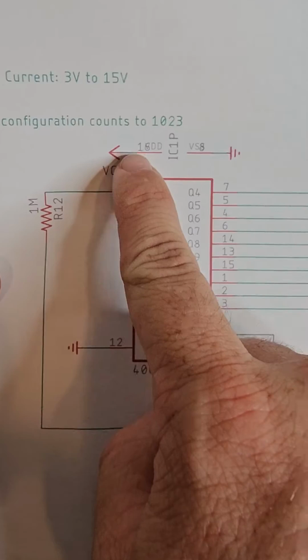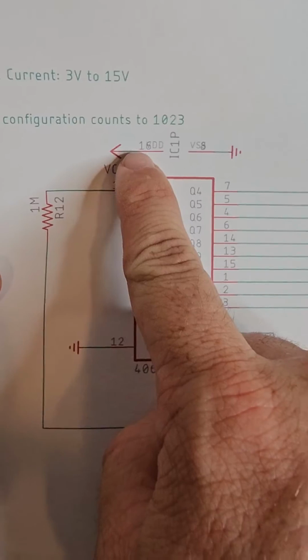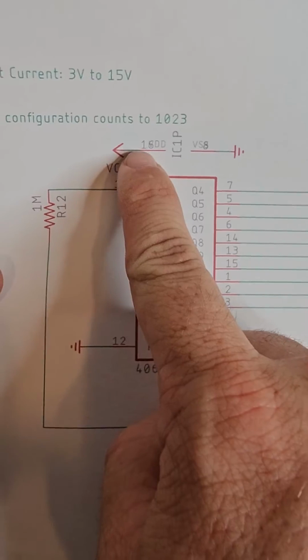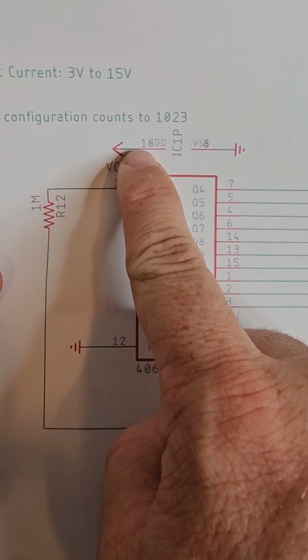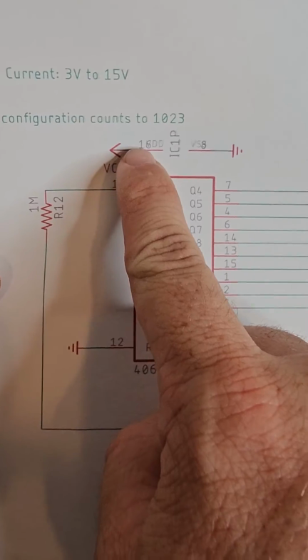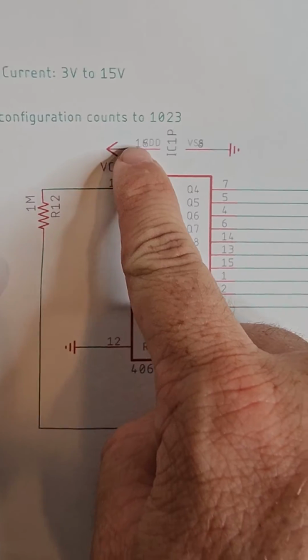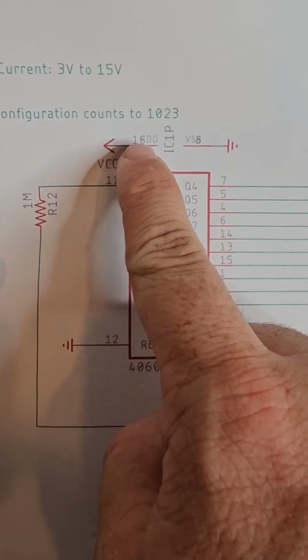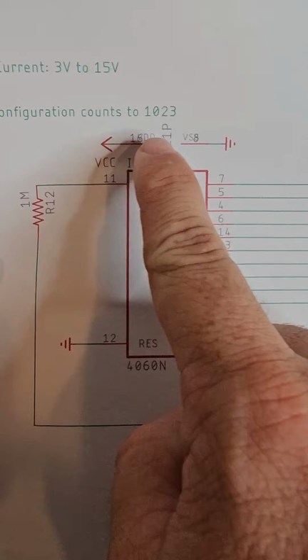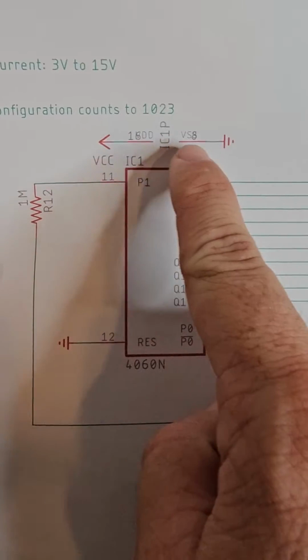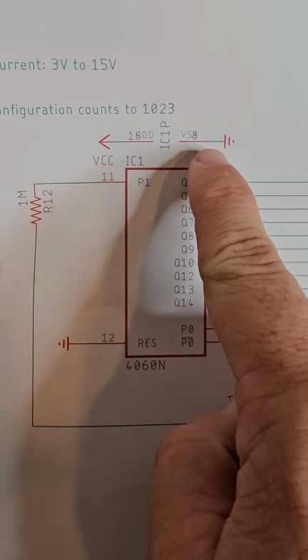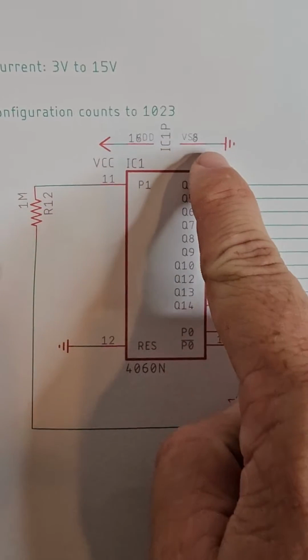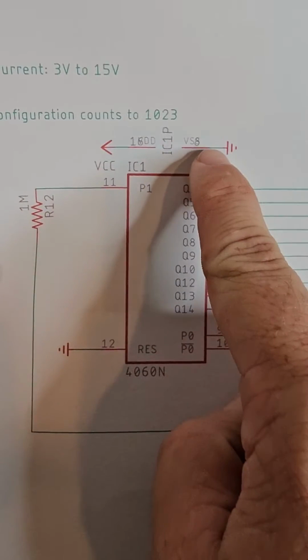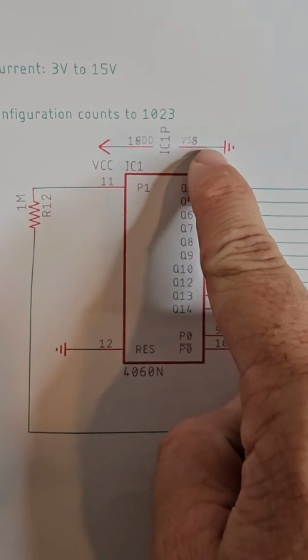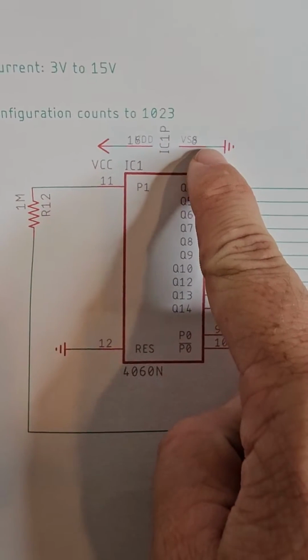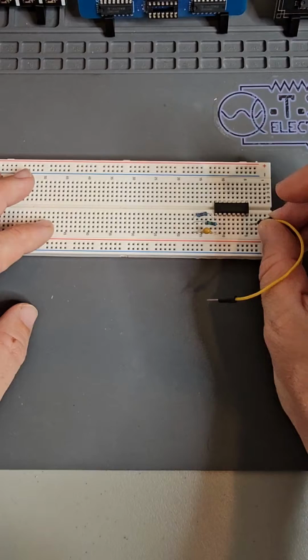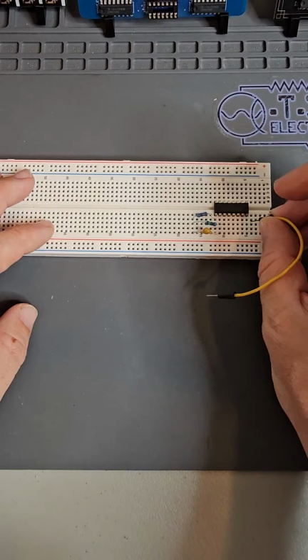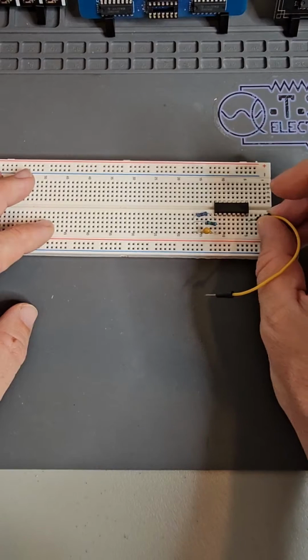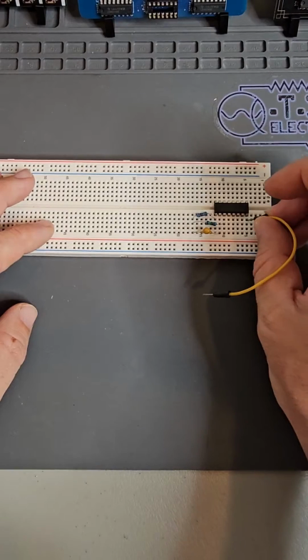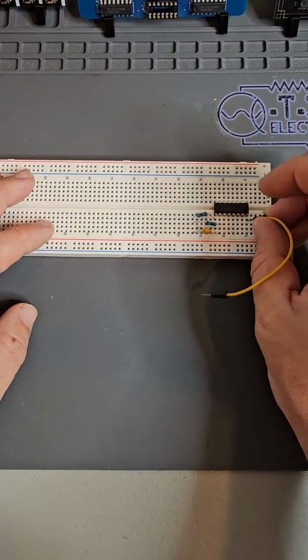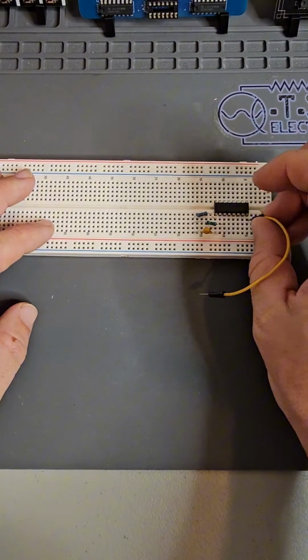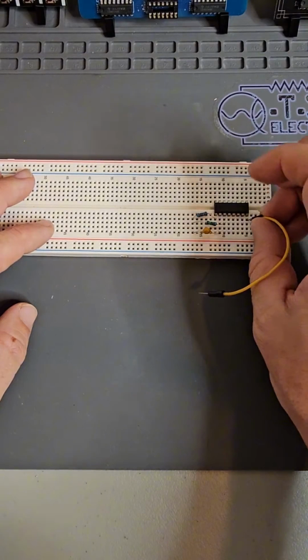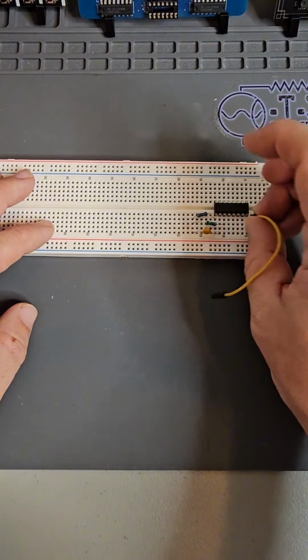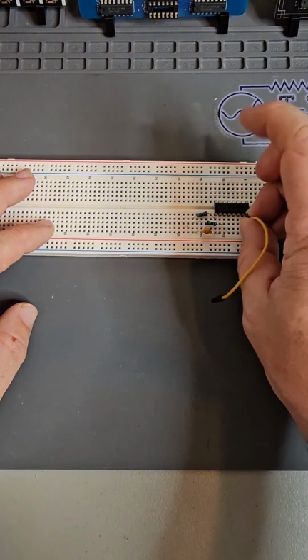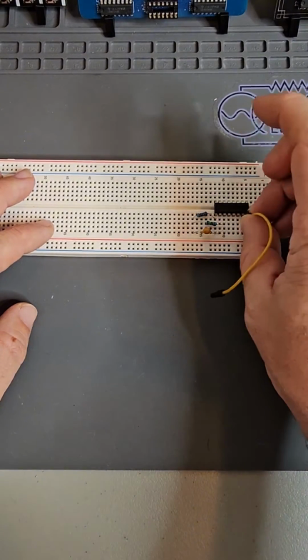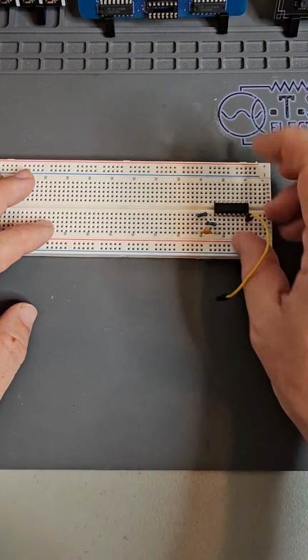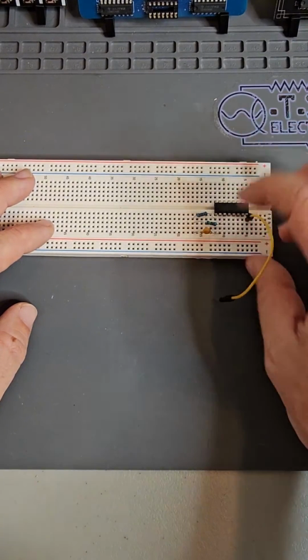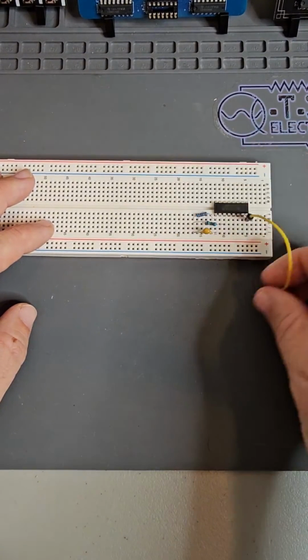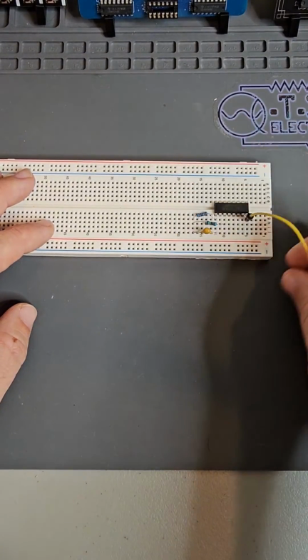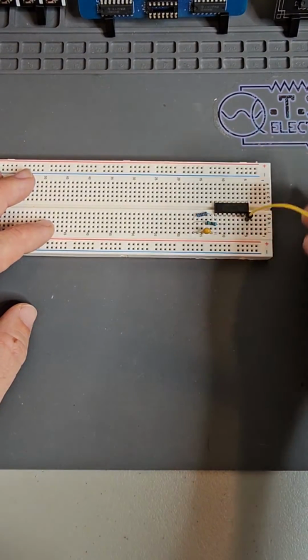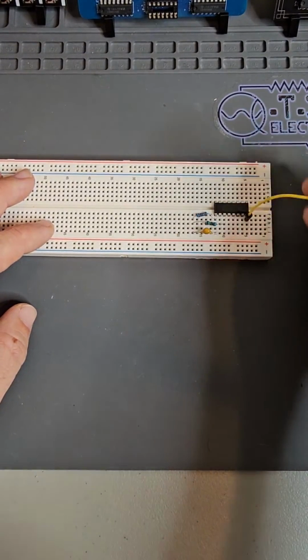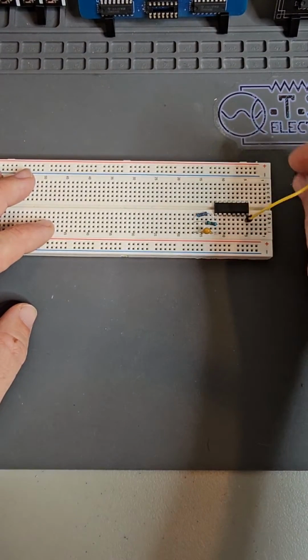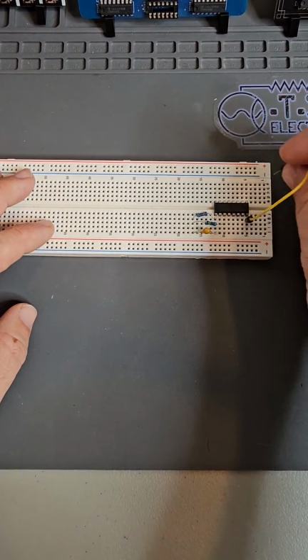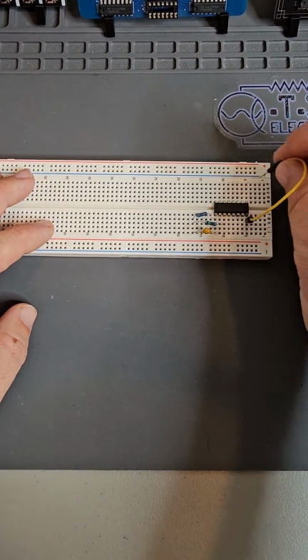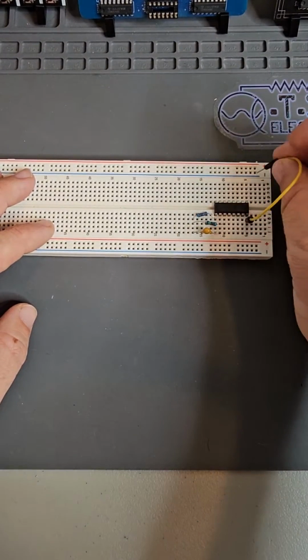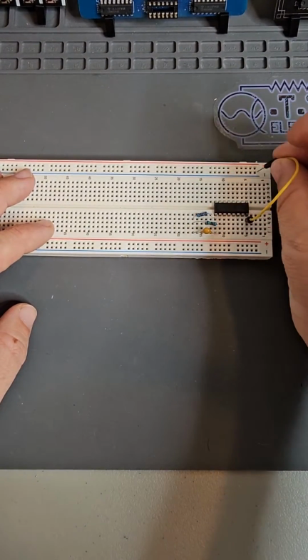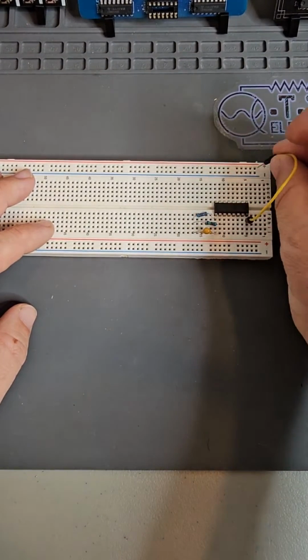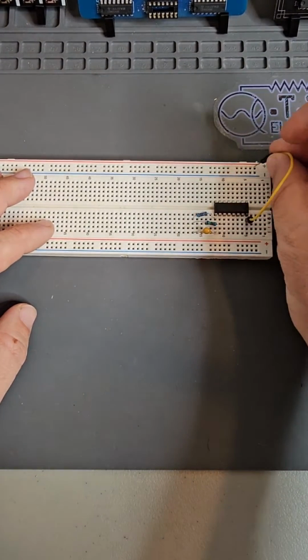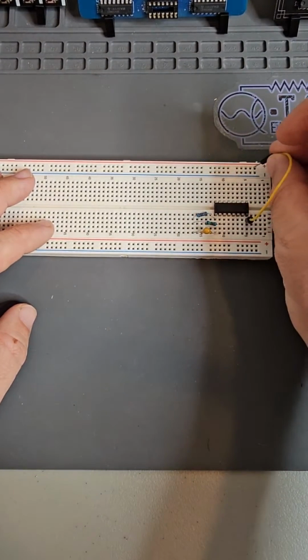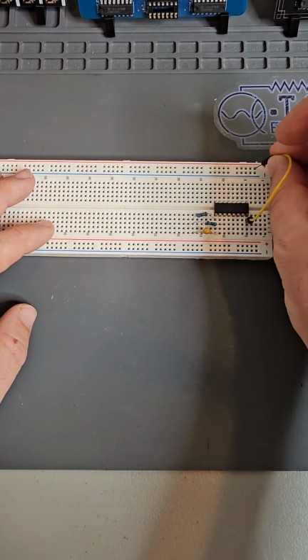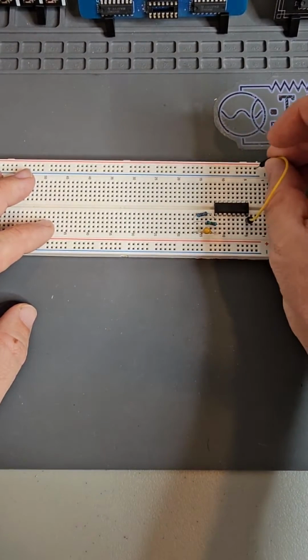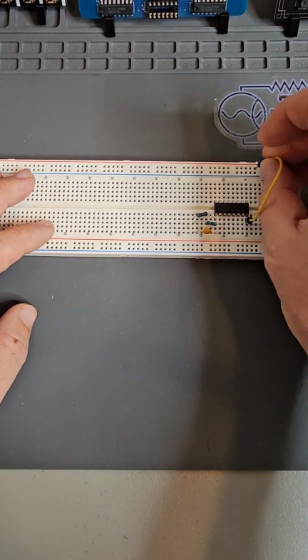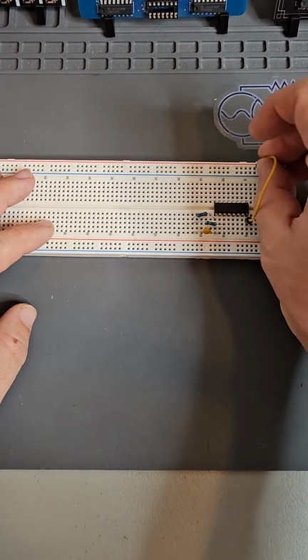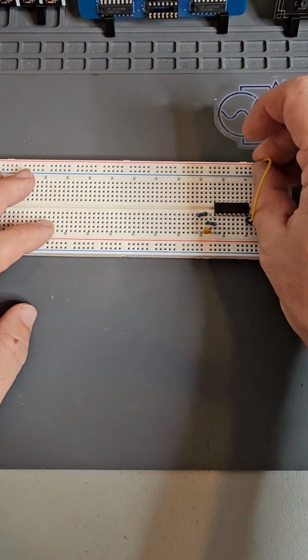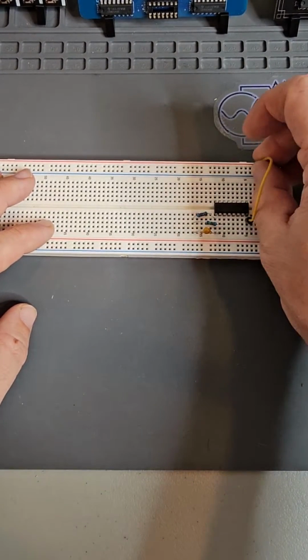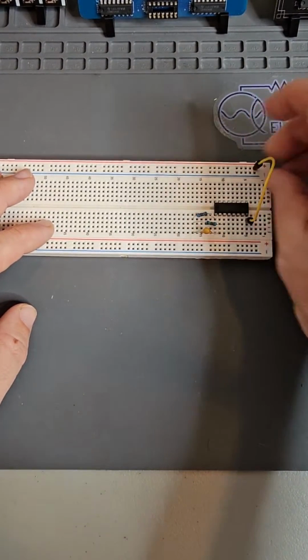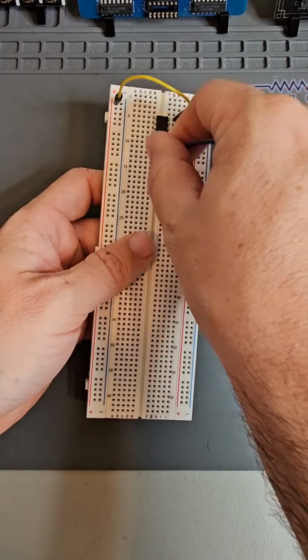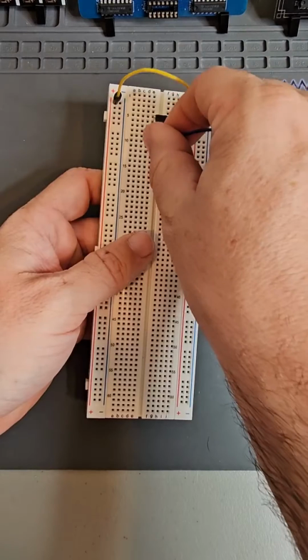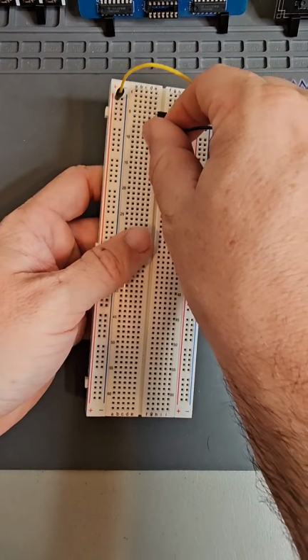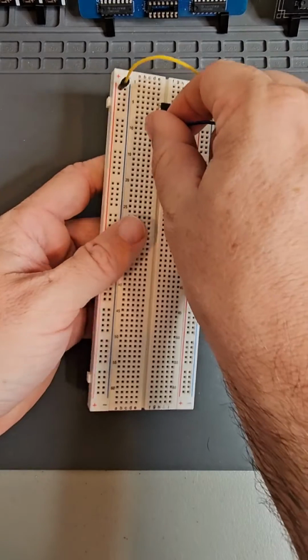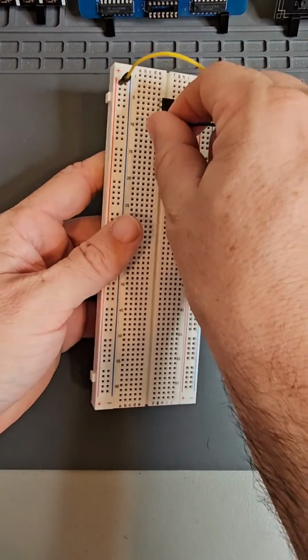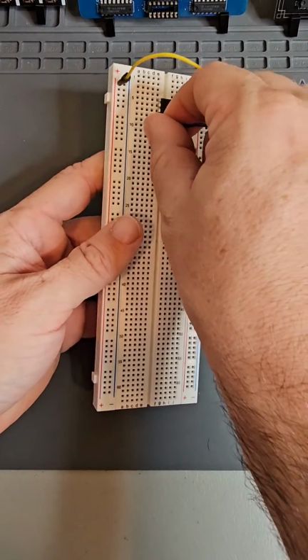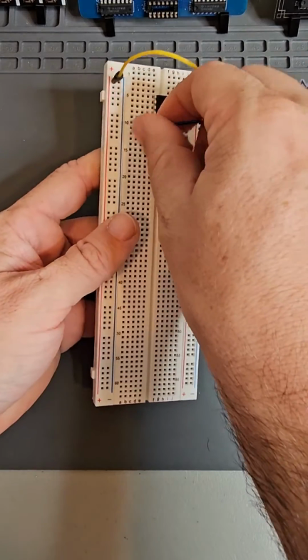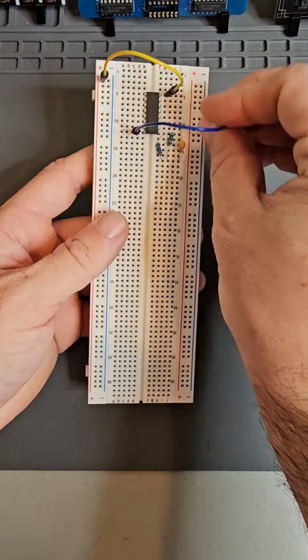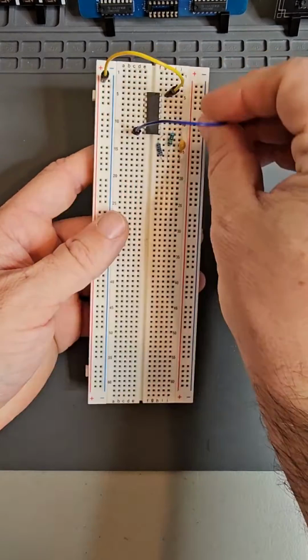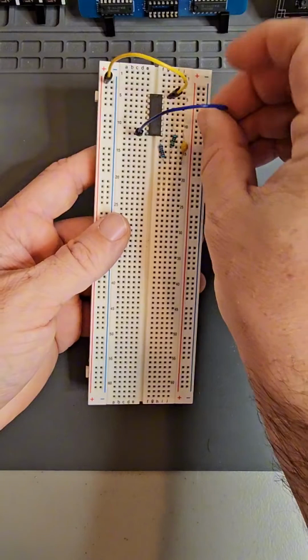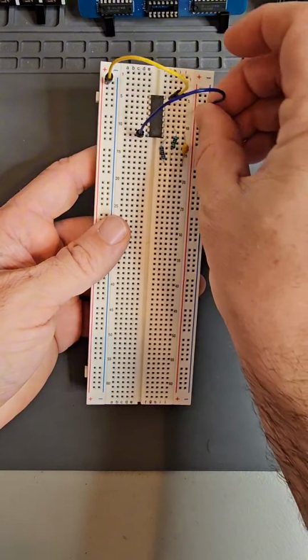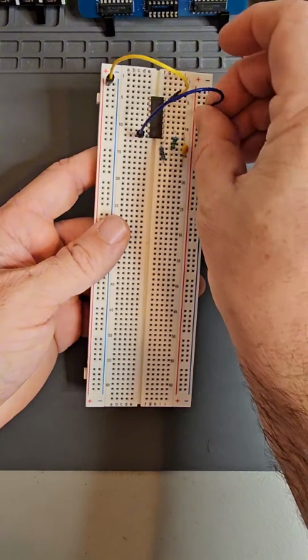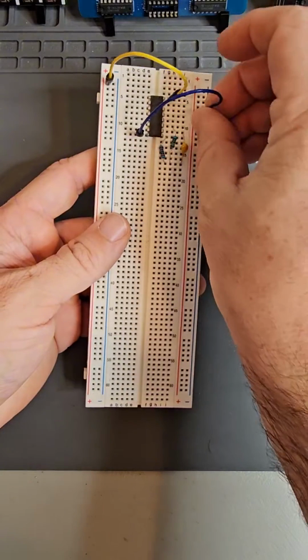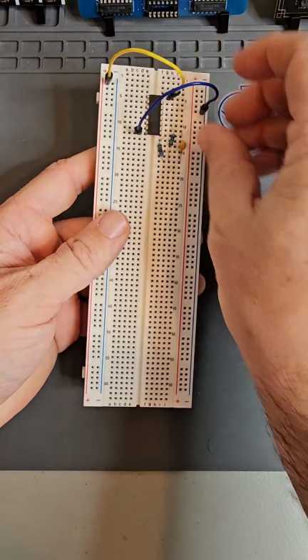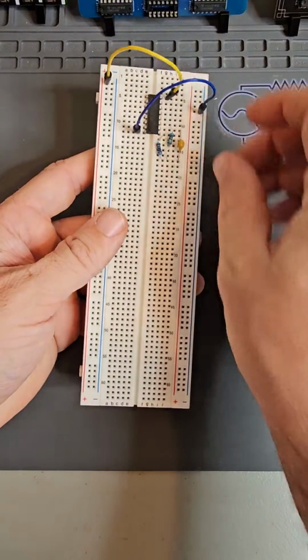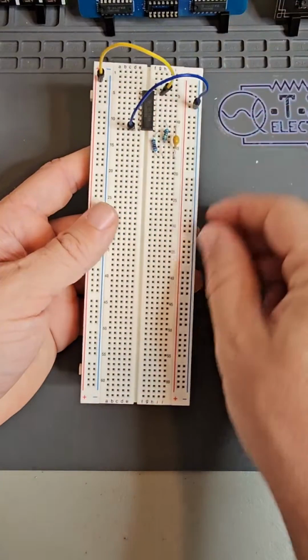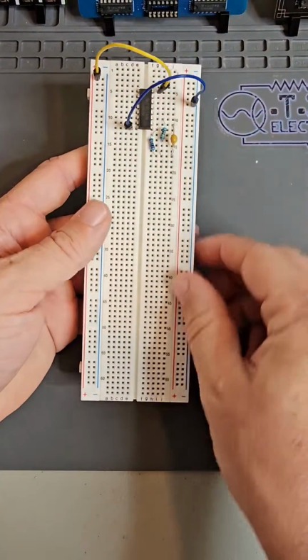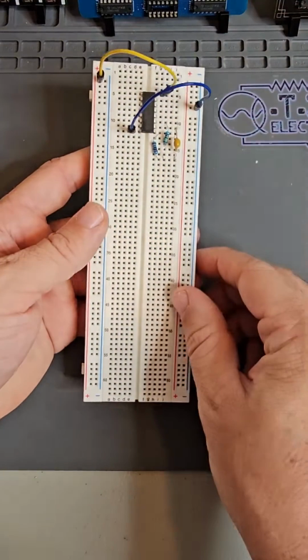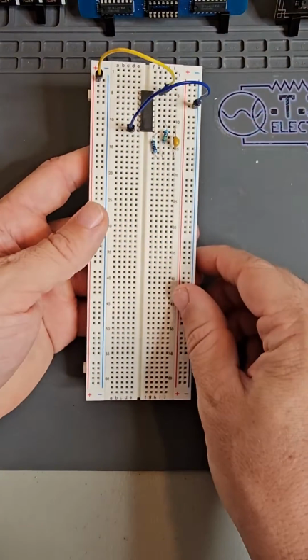First, the power connections. Connect pin 16 of the IC to the power plane, and then connect pin 8 to the ground plane.